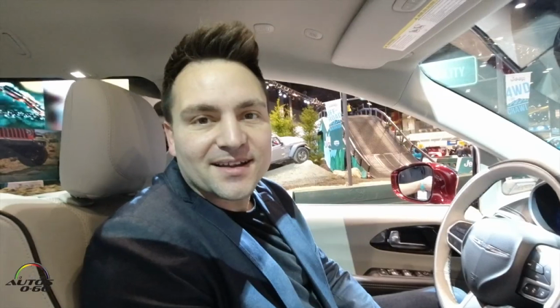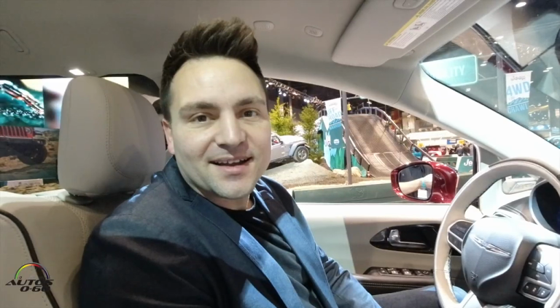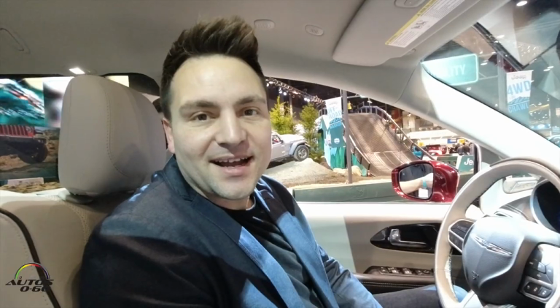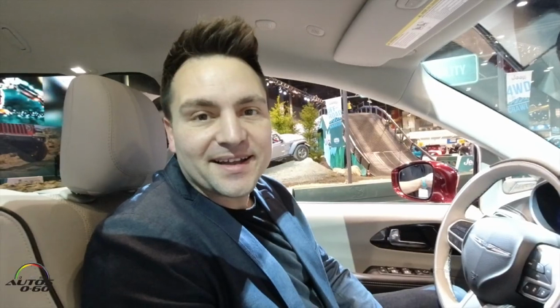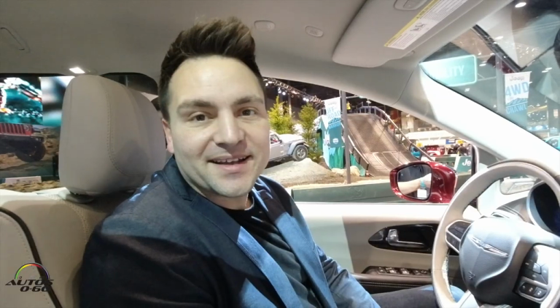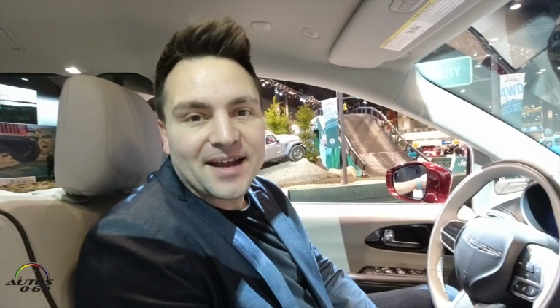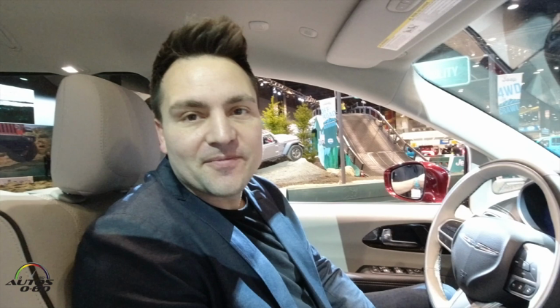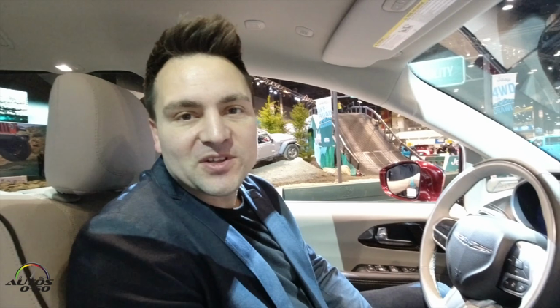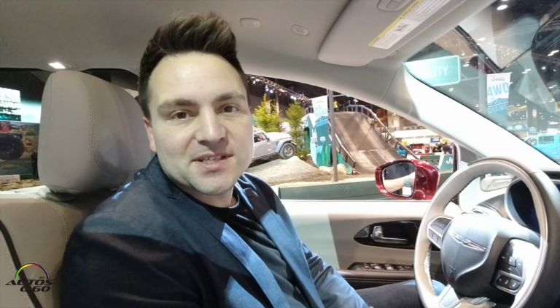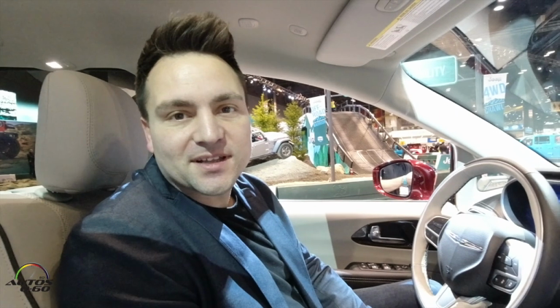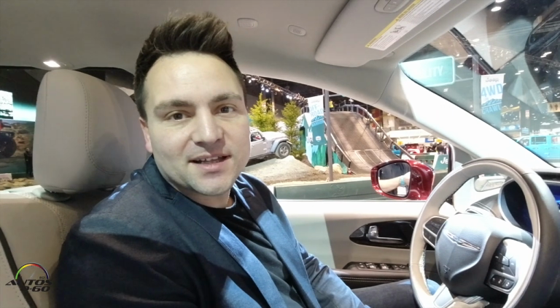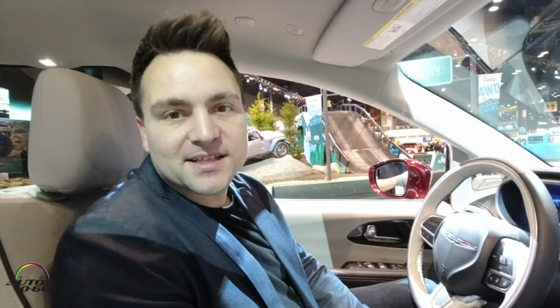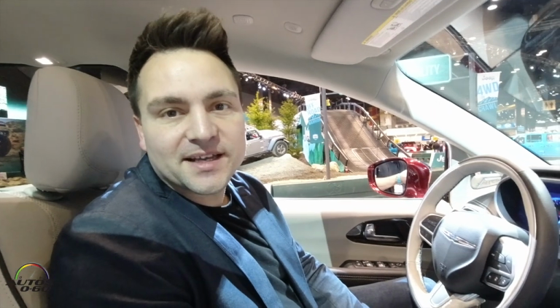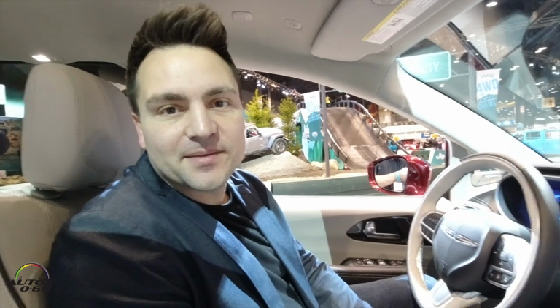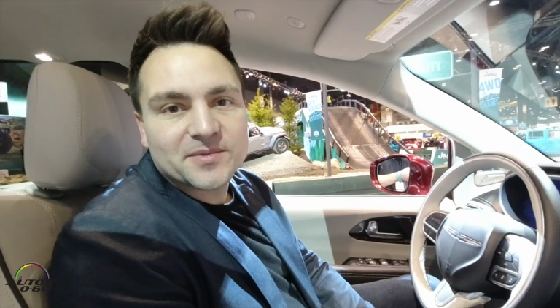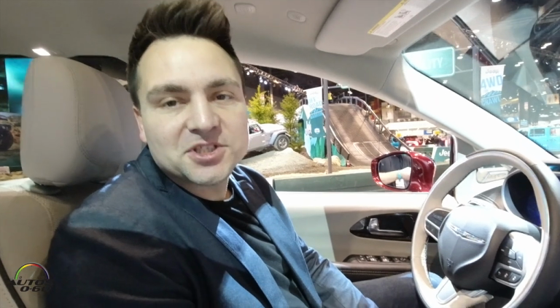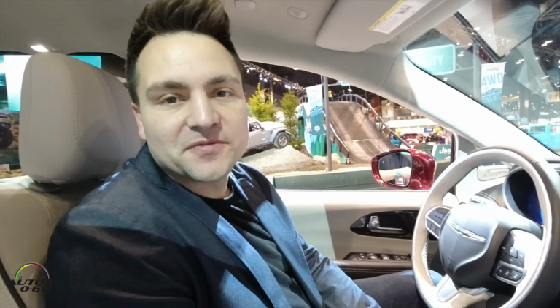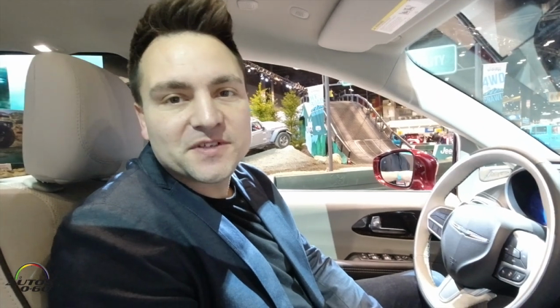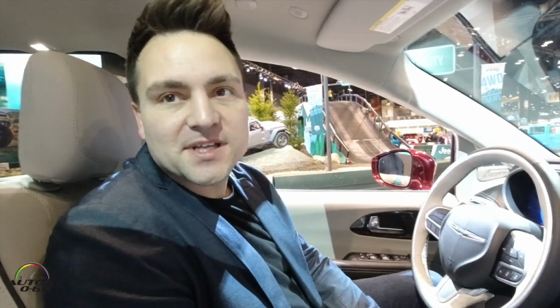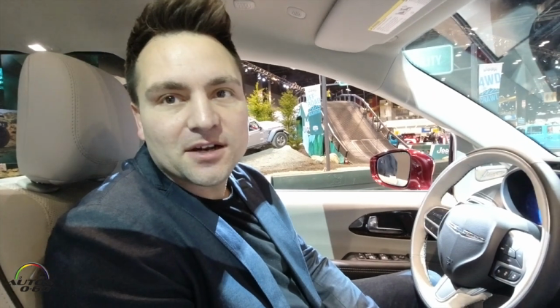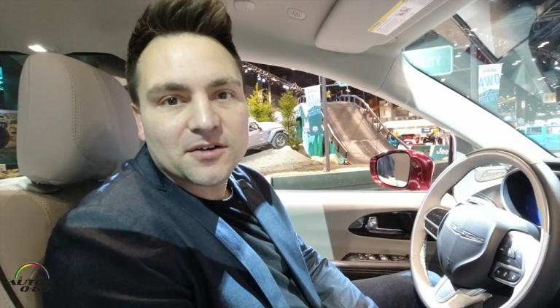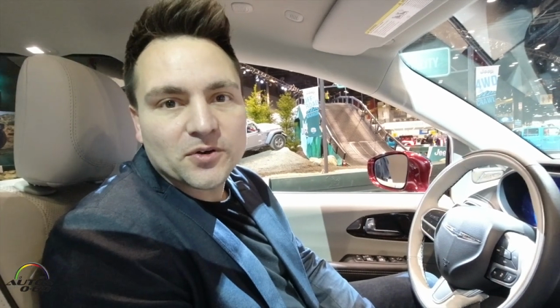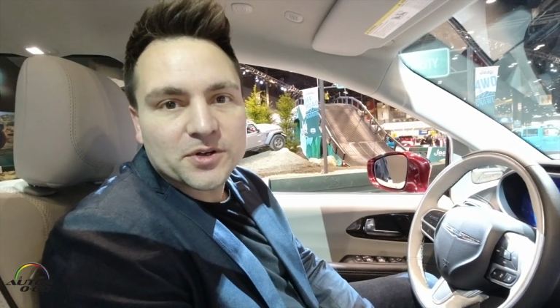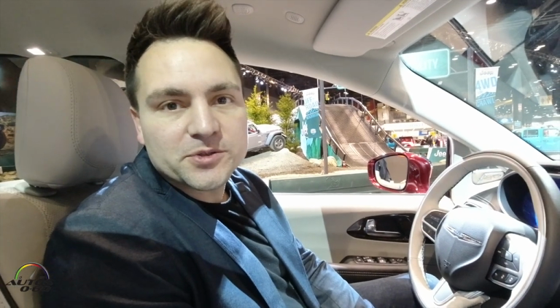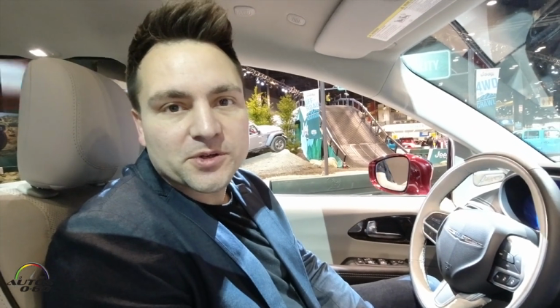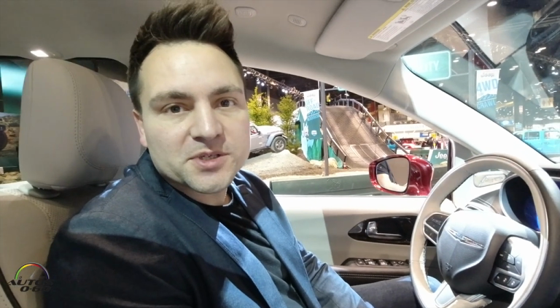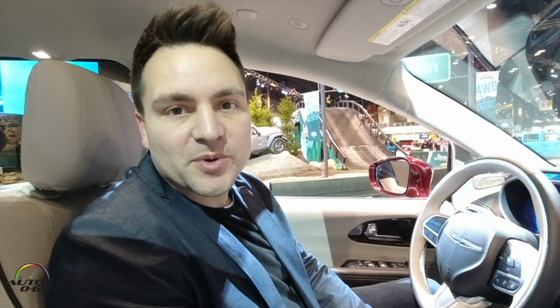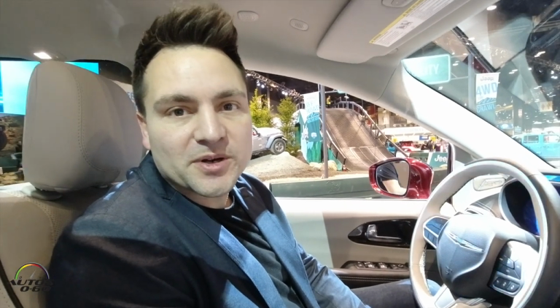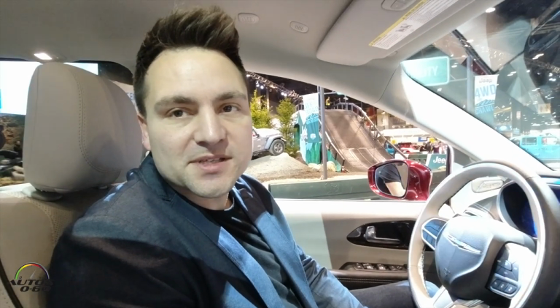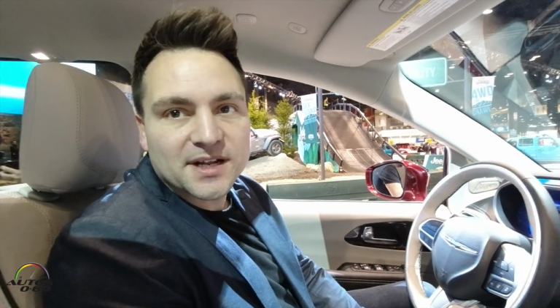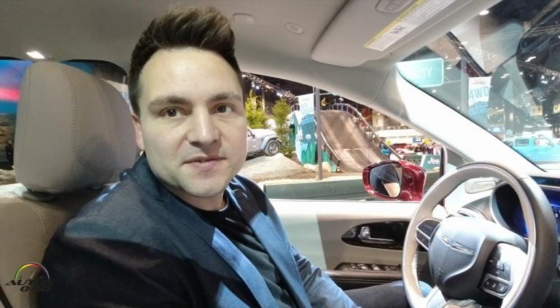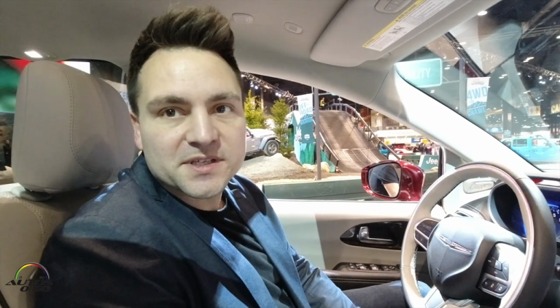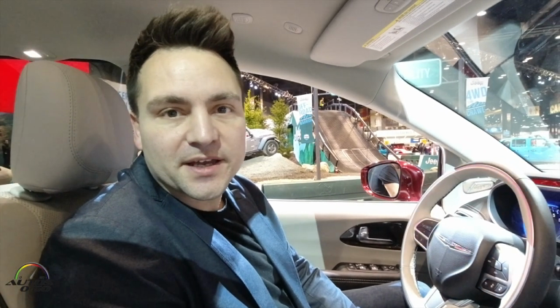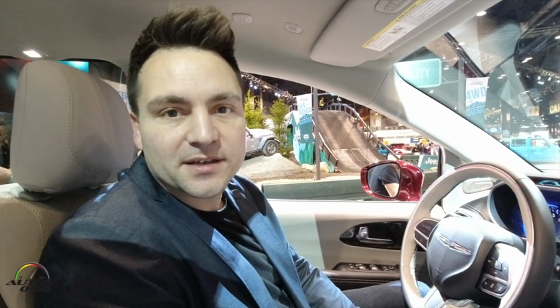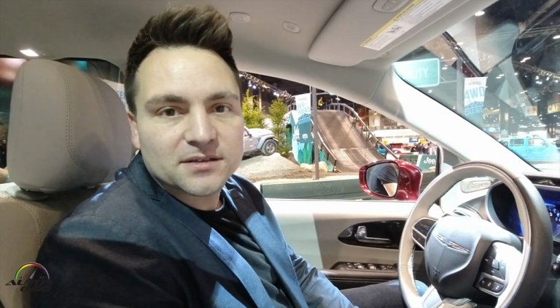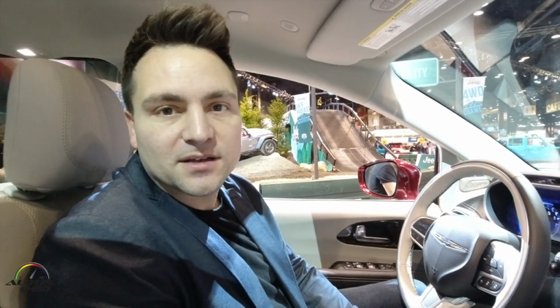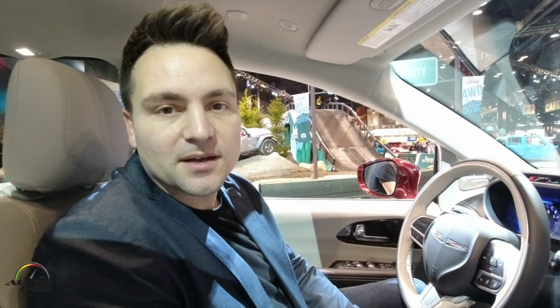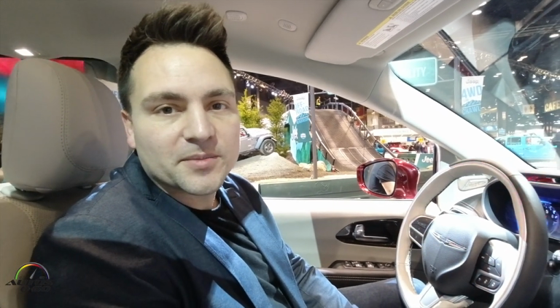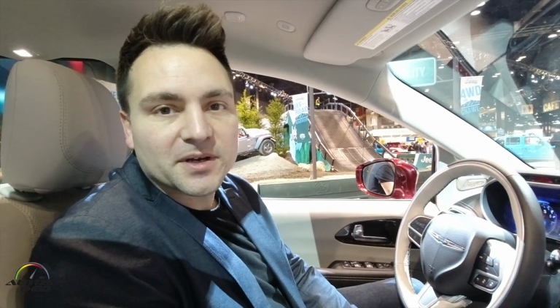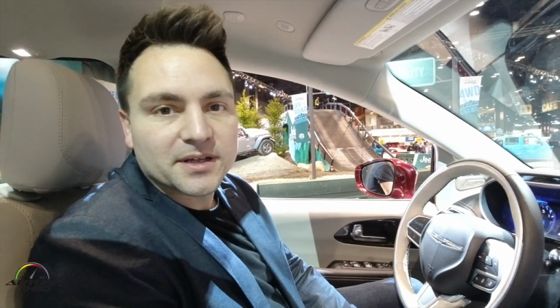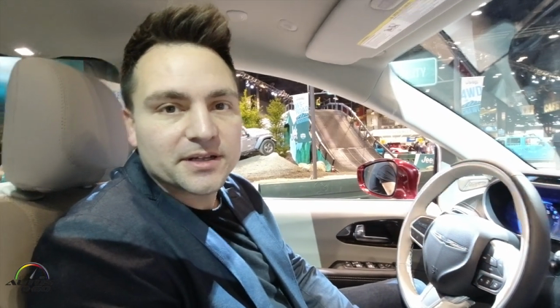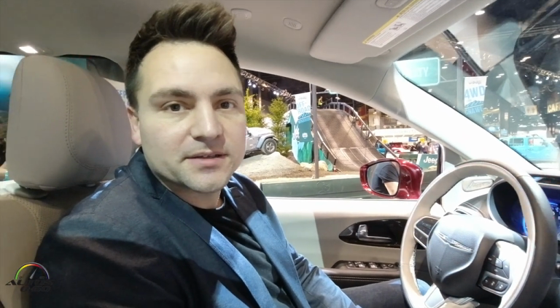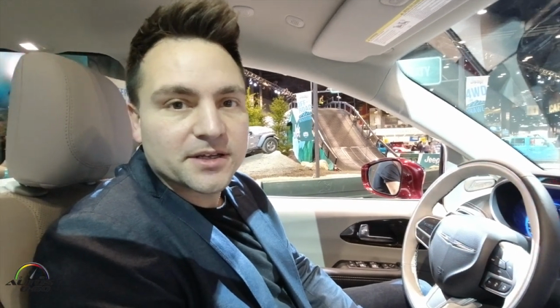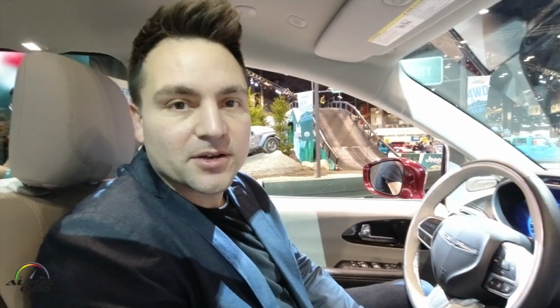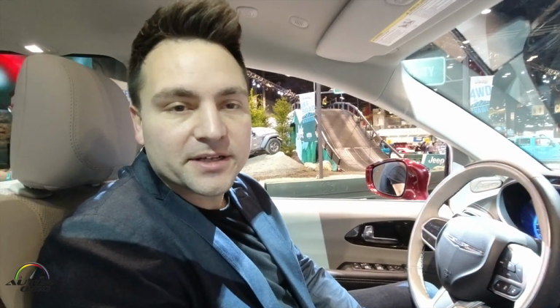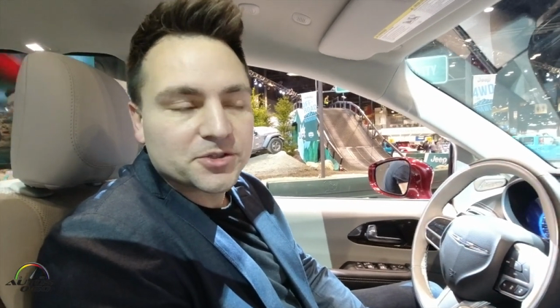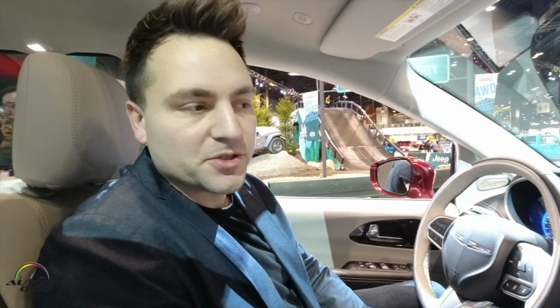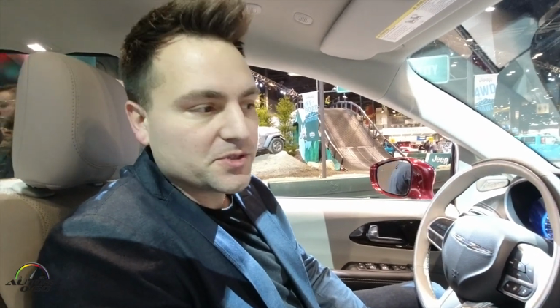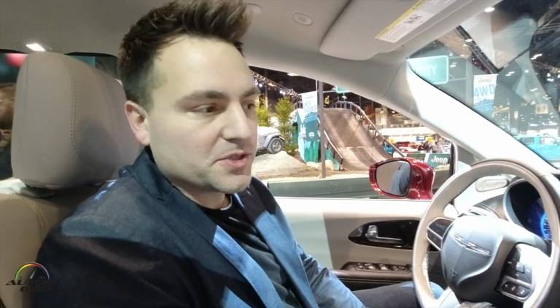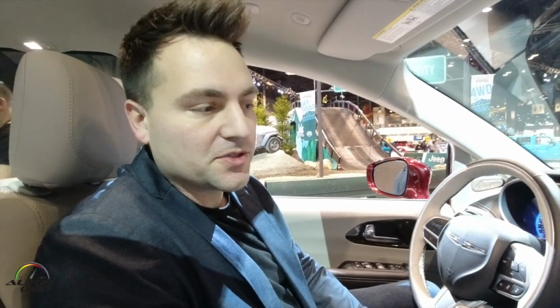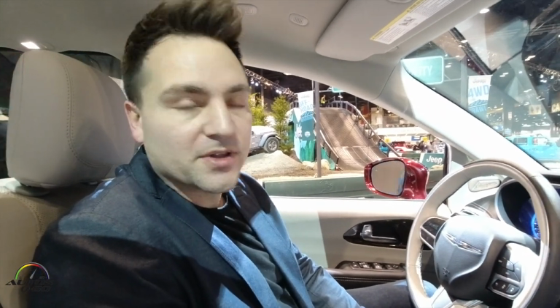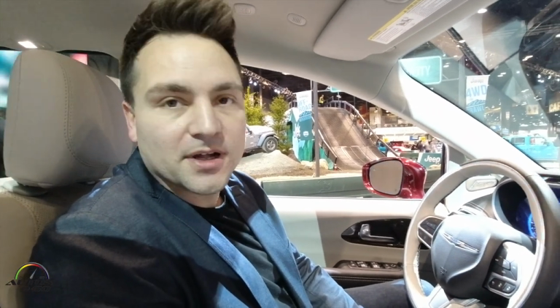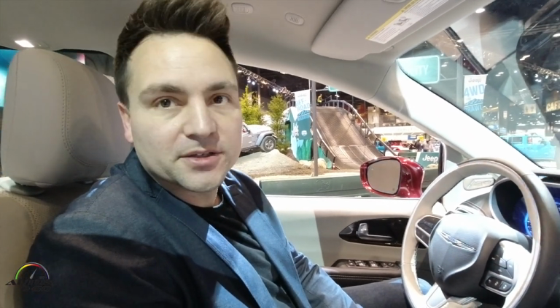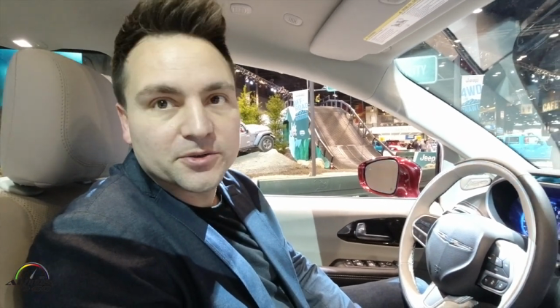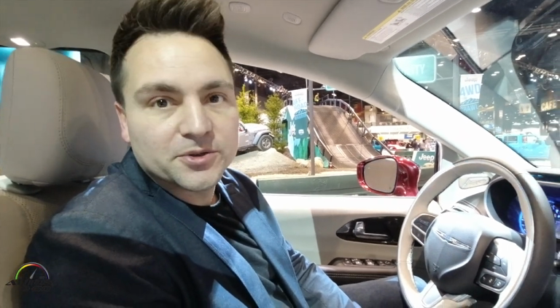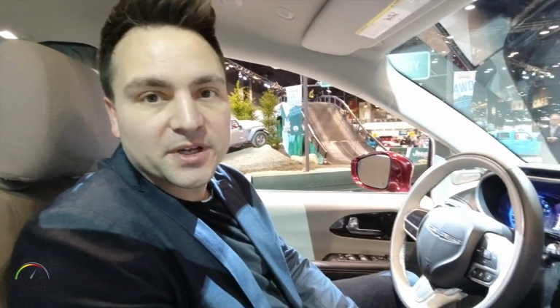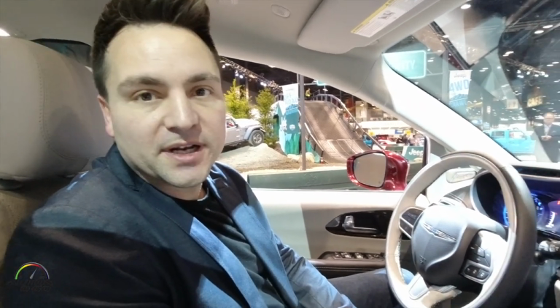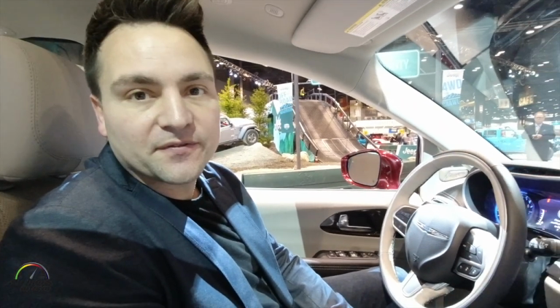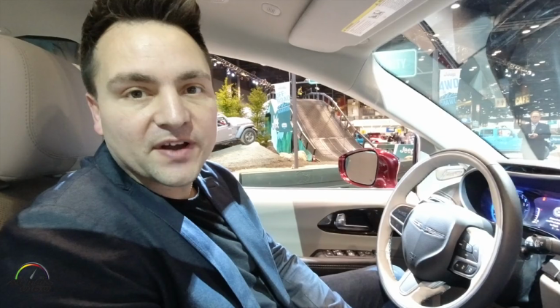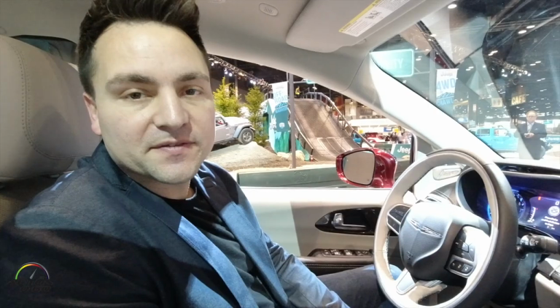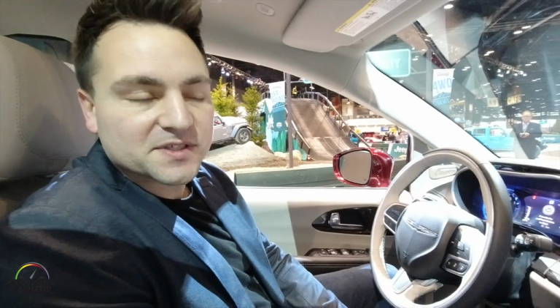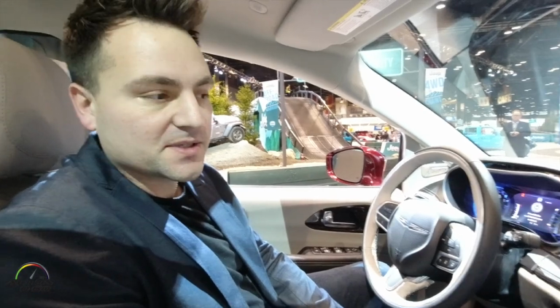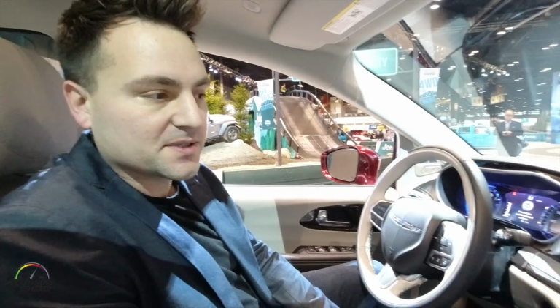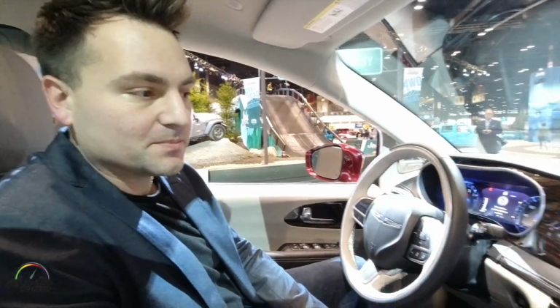Hi, I'm Vince Galante. I'm the chief designer for user experience at FCA. I'm here to introduce you to the all-new Uconnect 5 system.